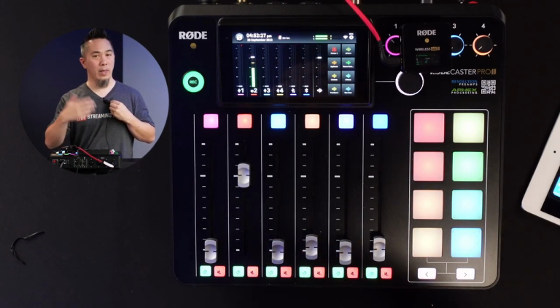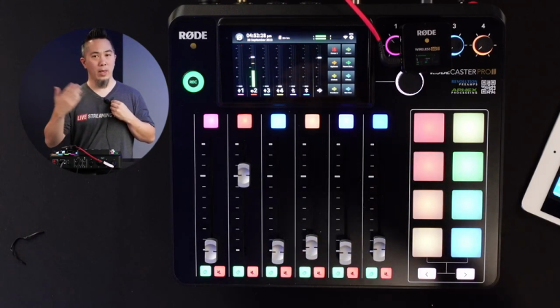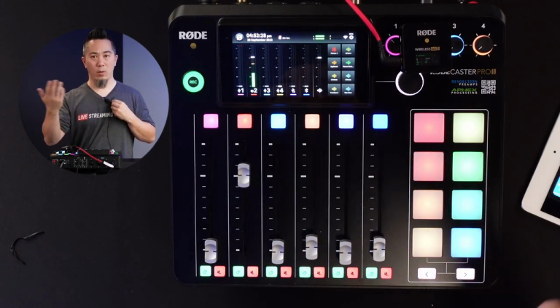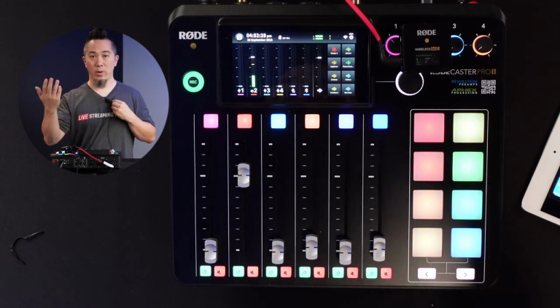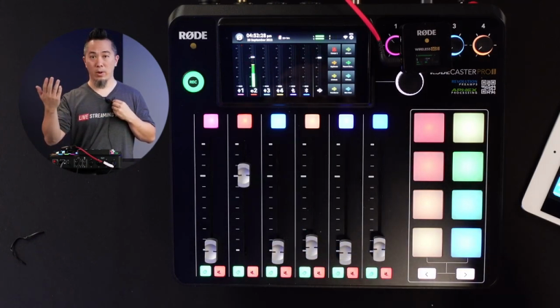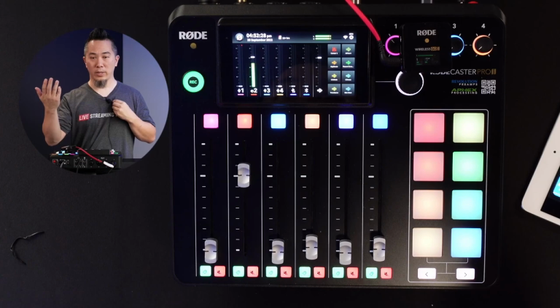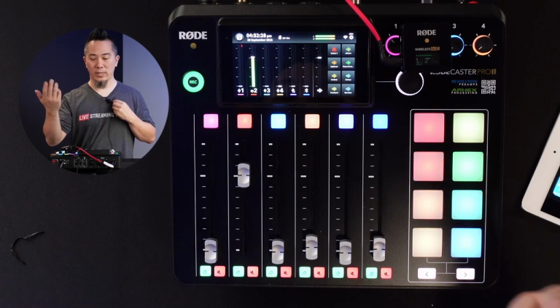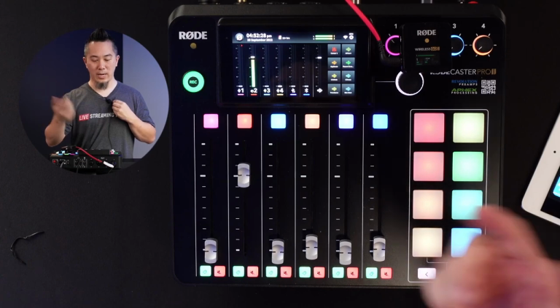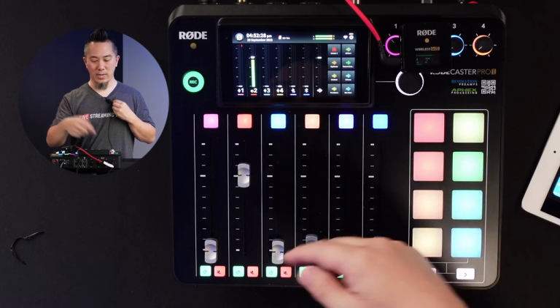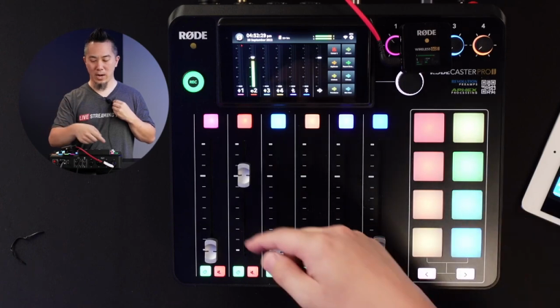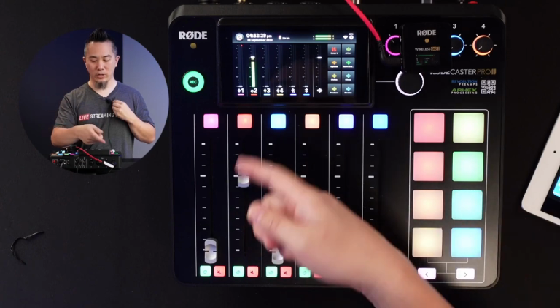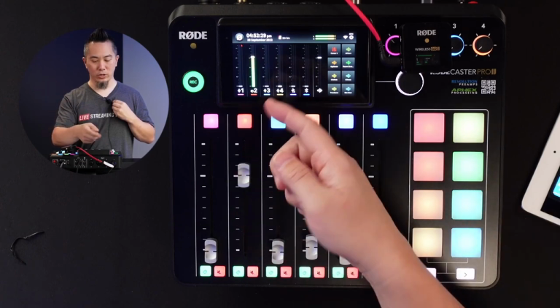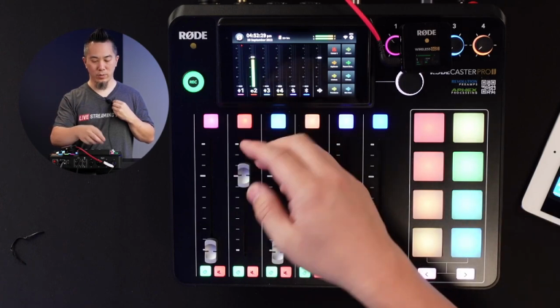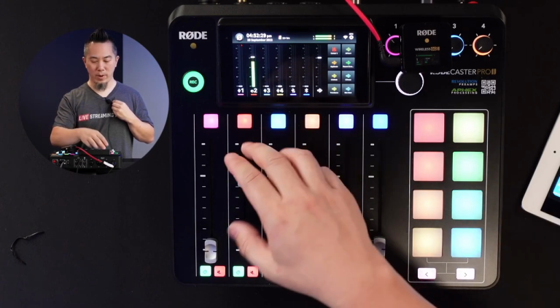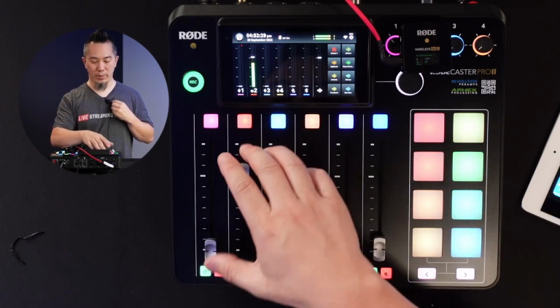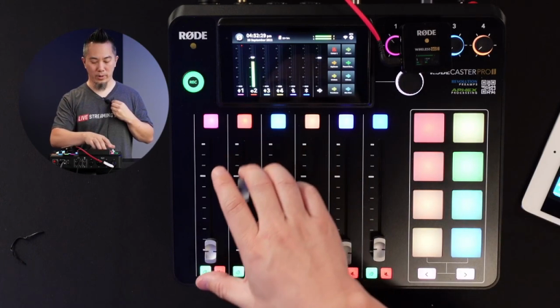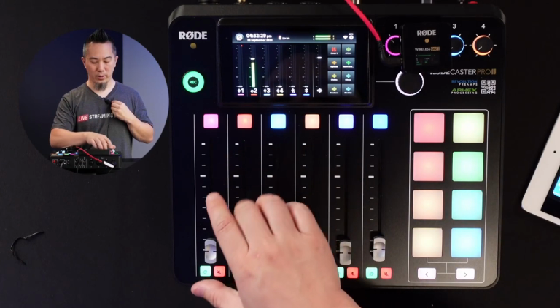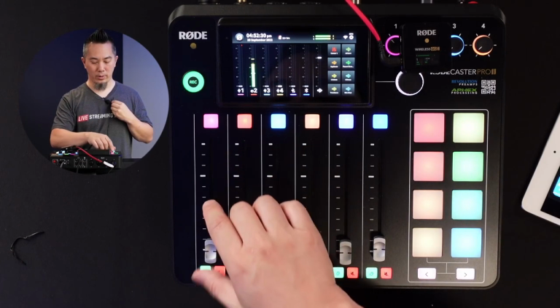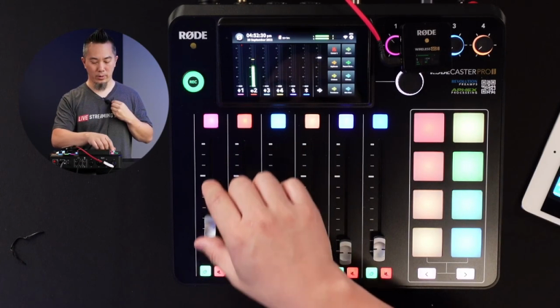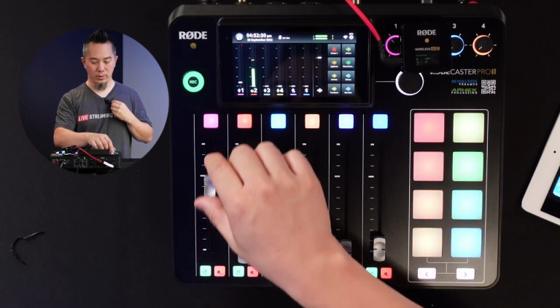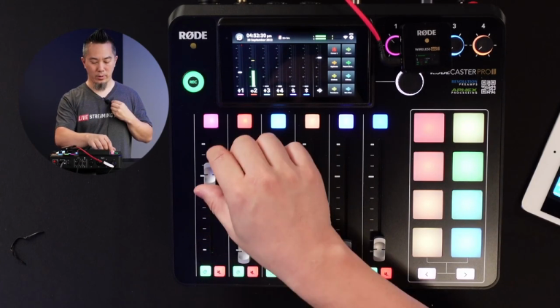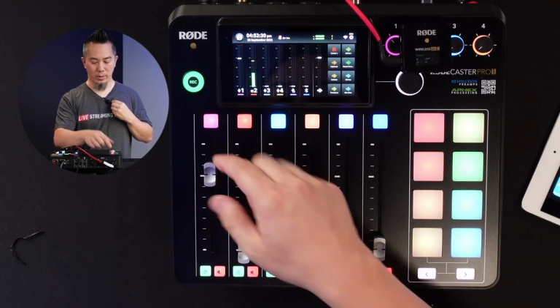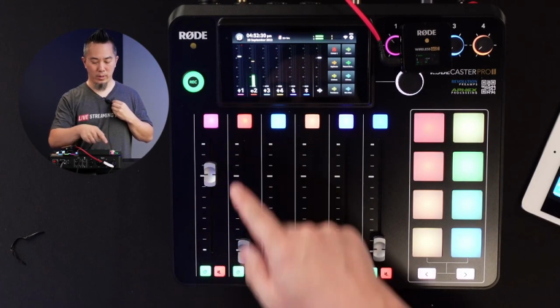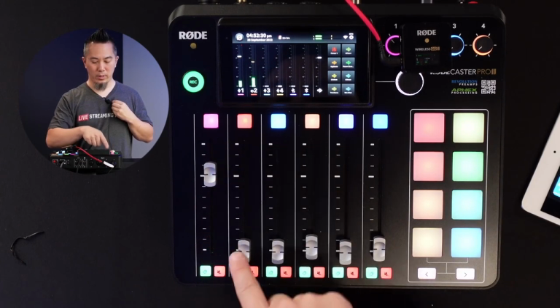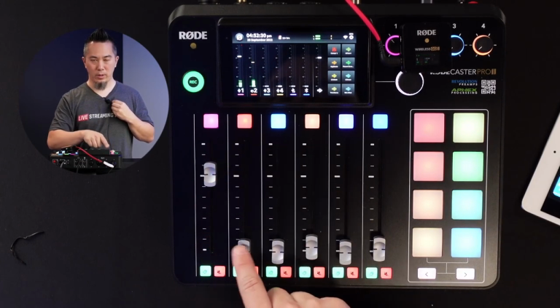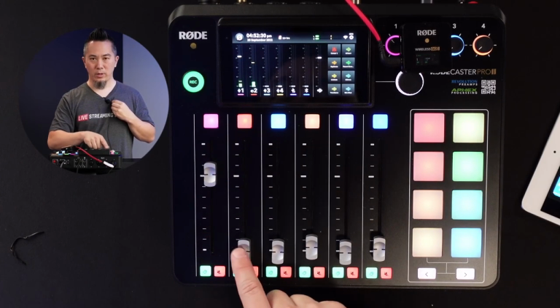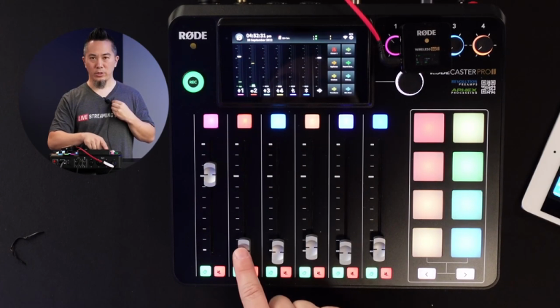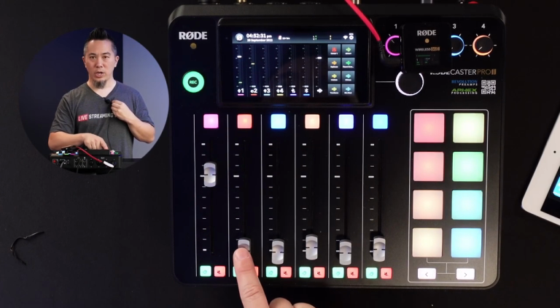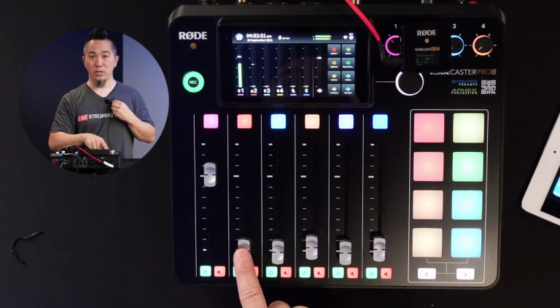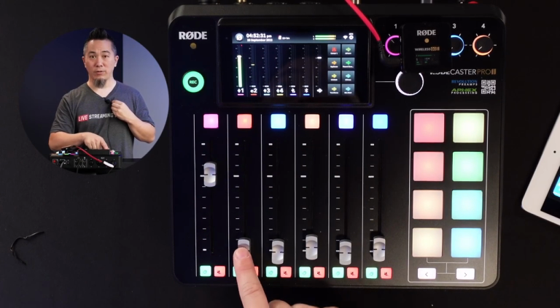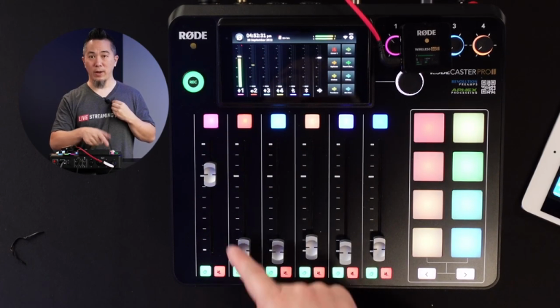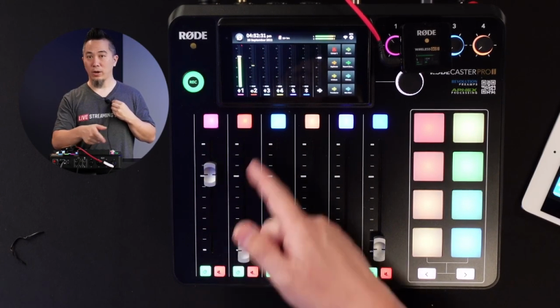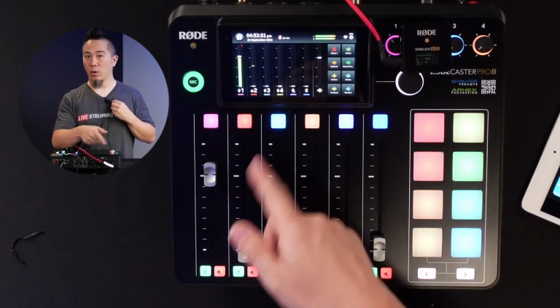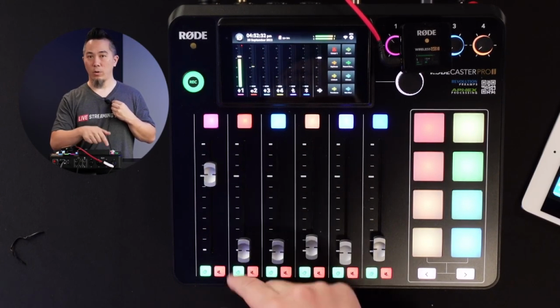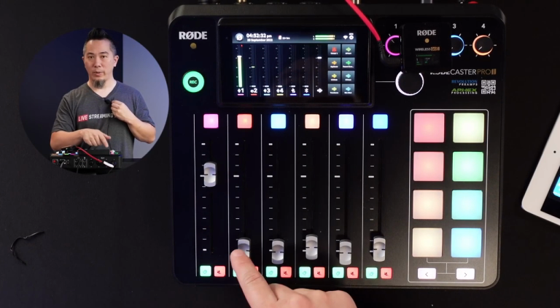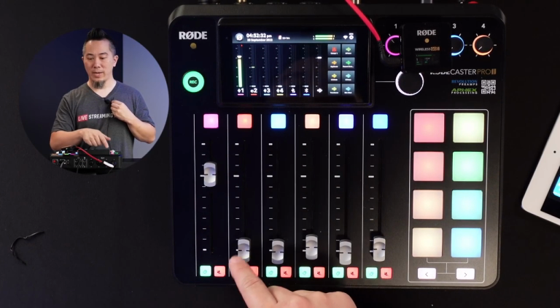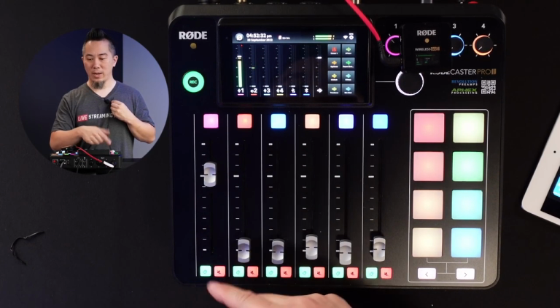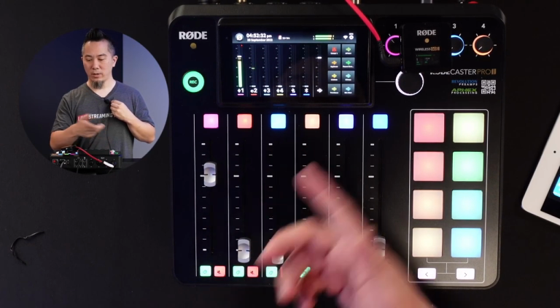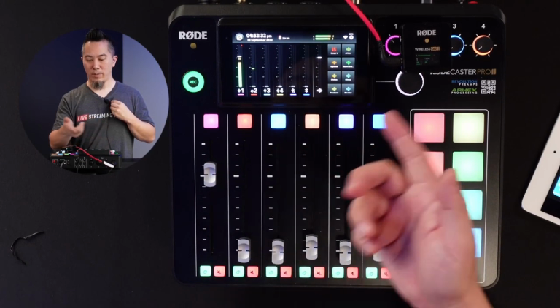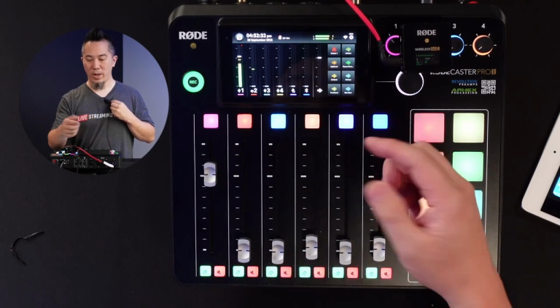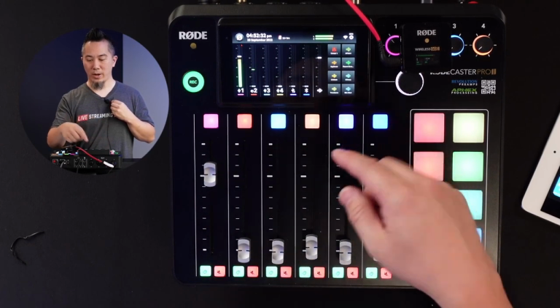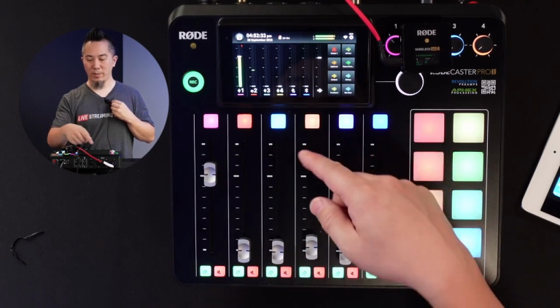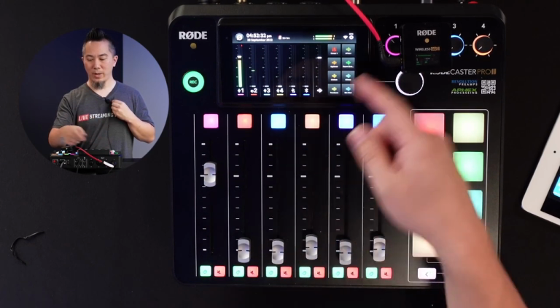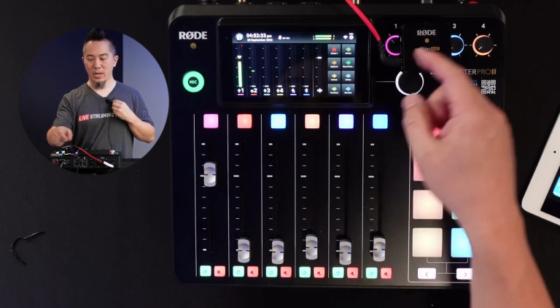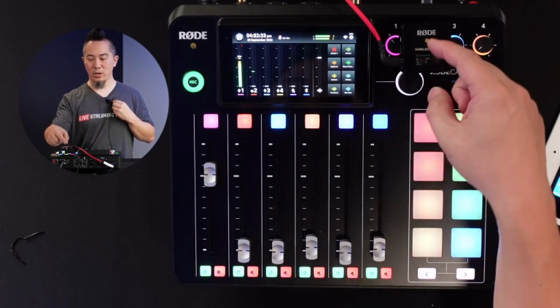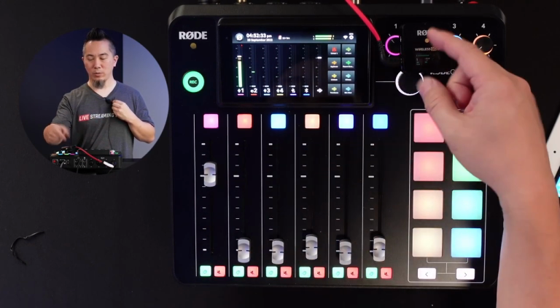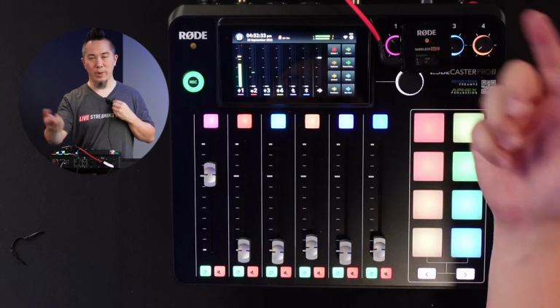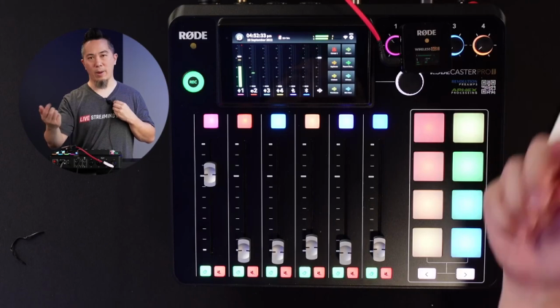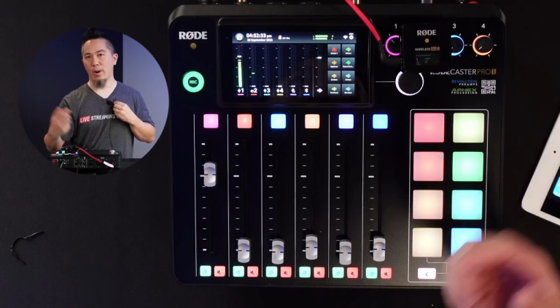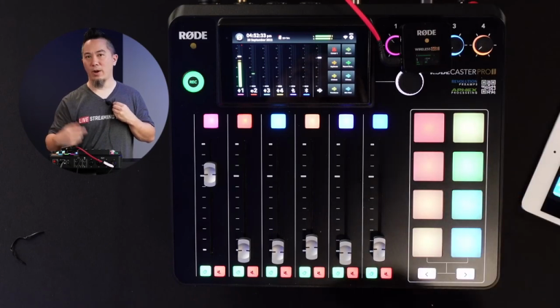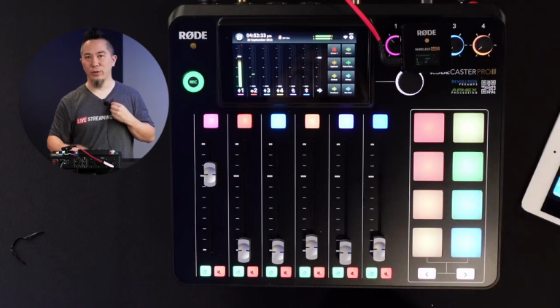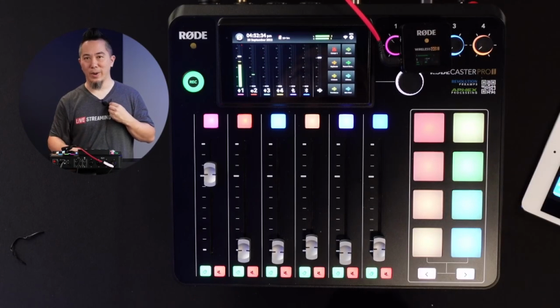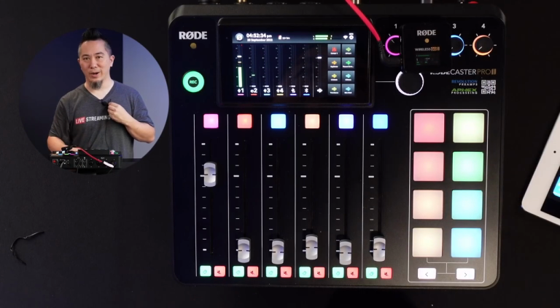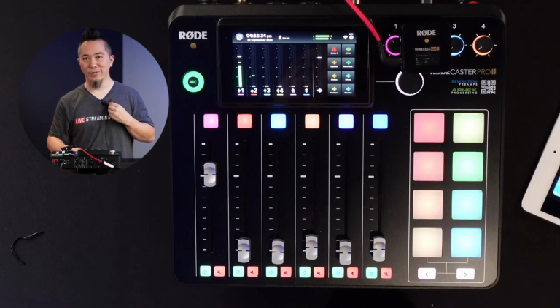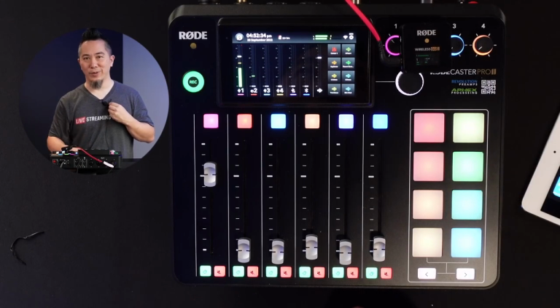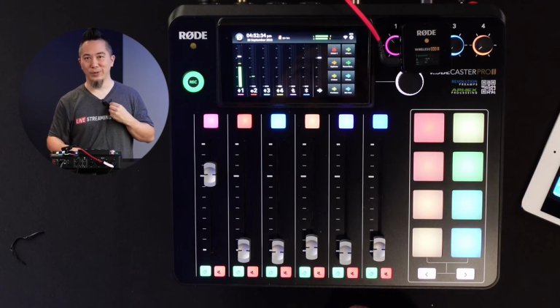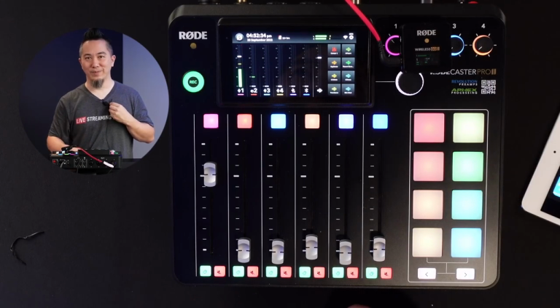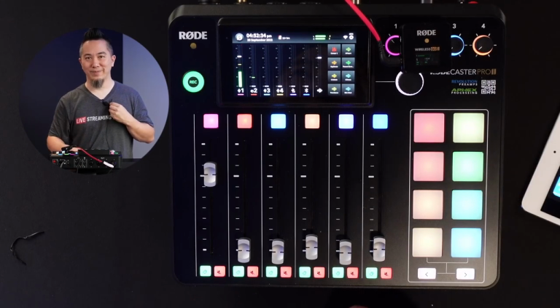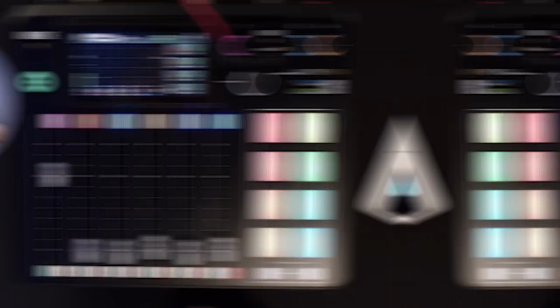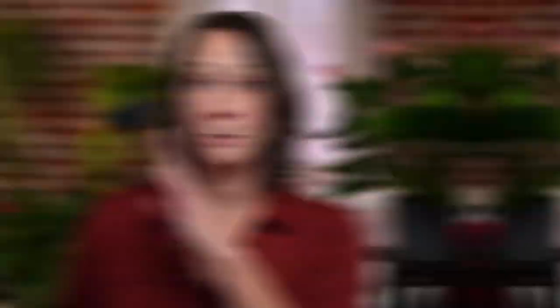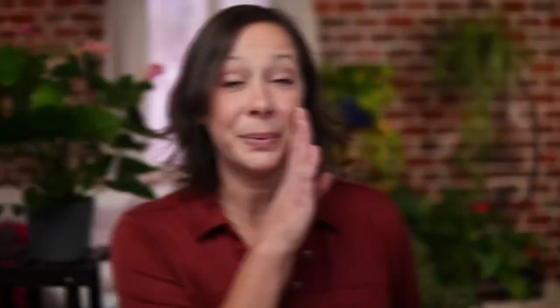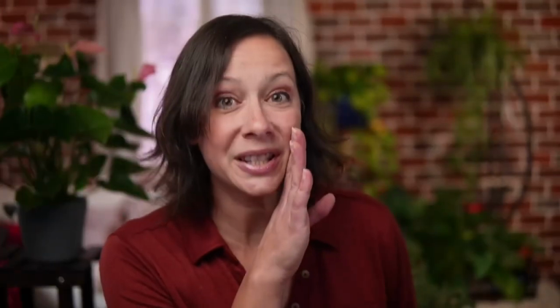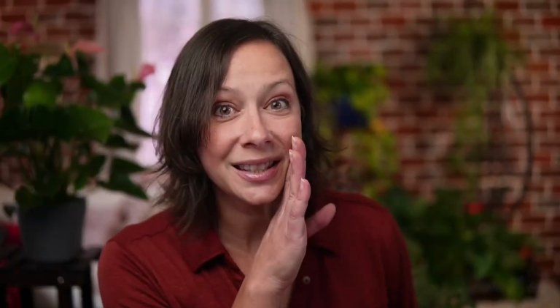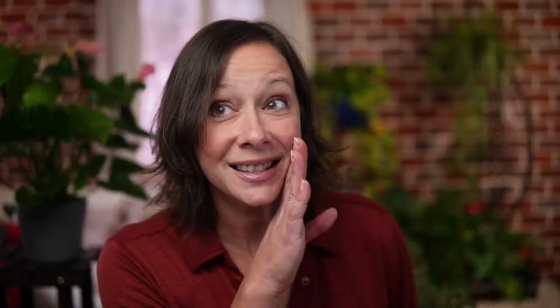When you're all set and done, just remember to change the fader all the way down to the bottom, and then you can power off your microphones.